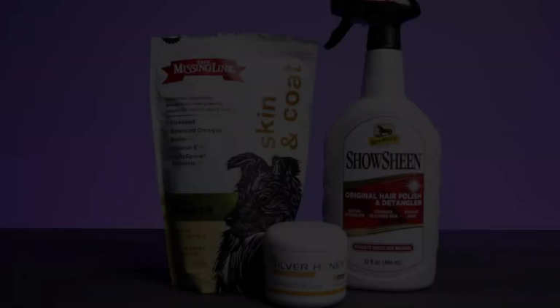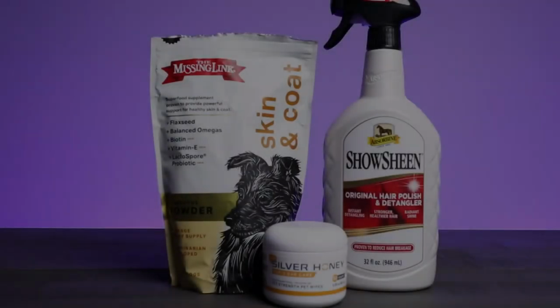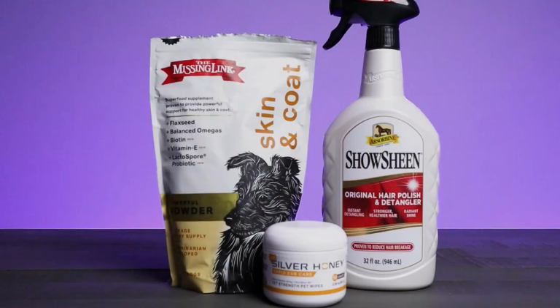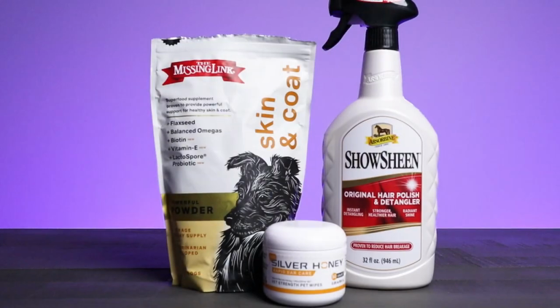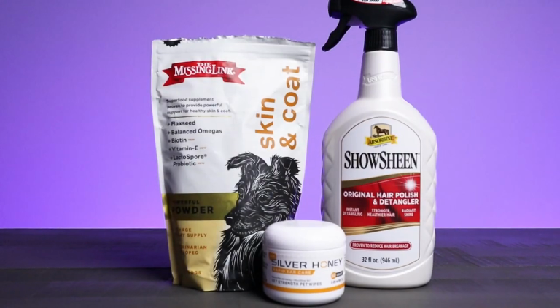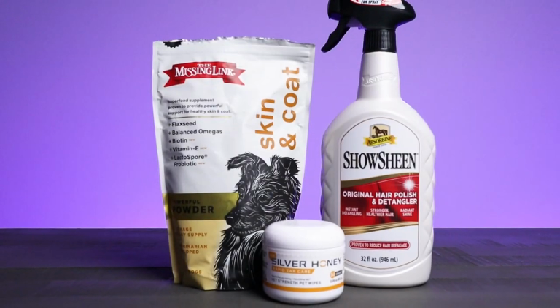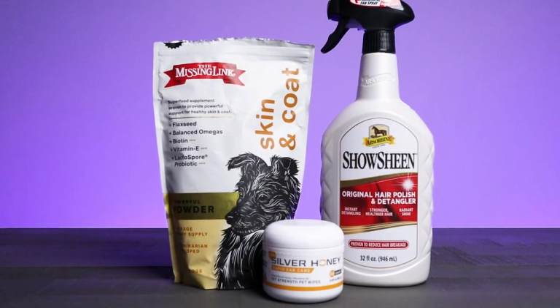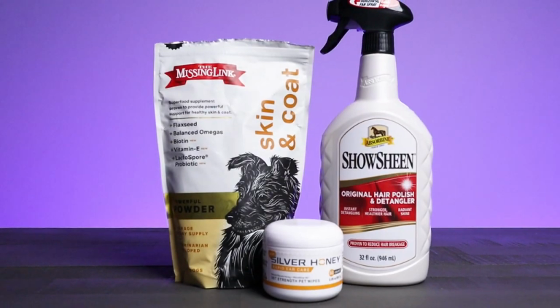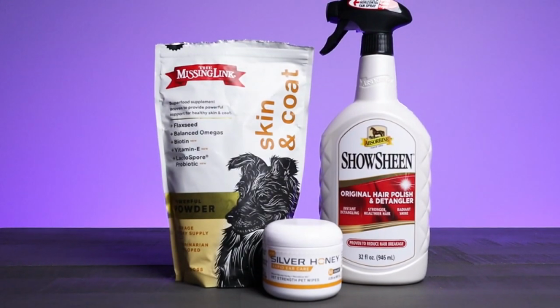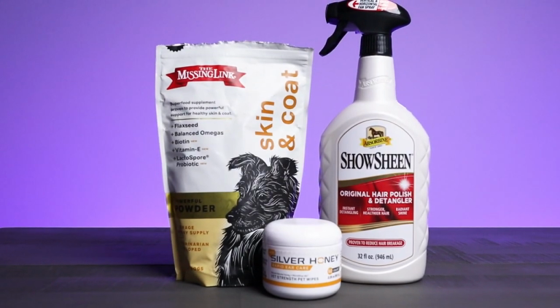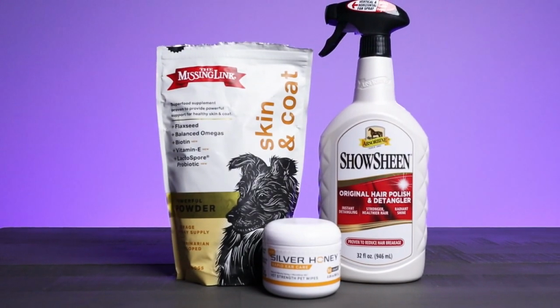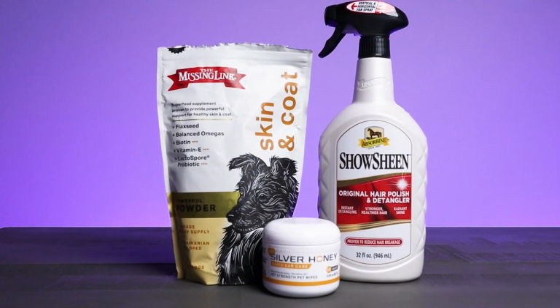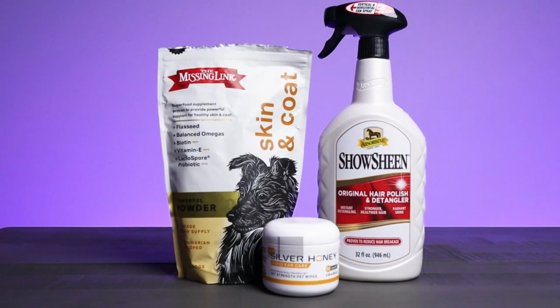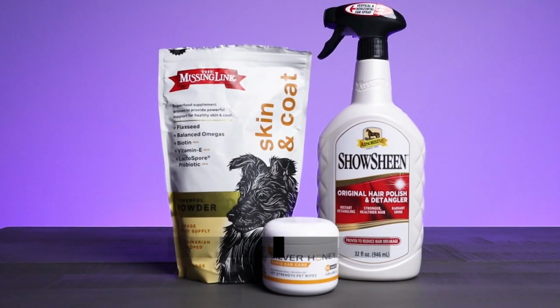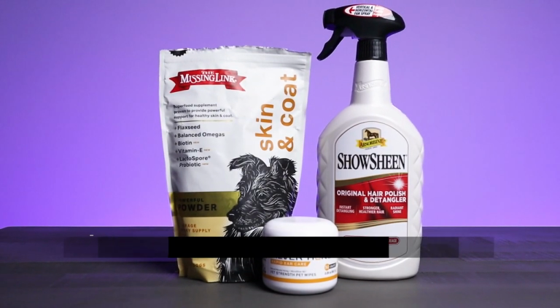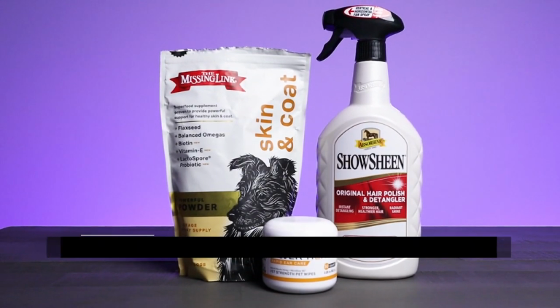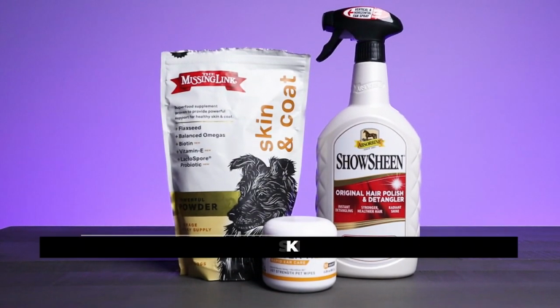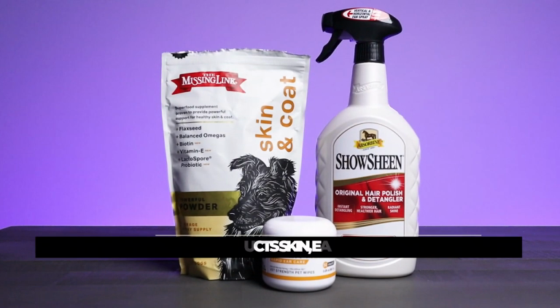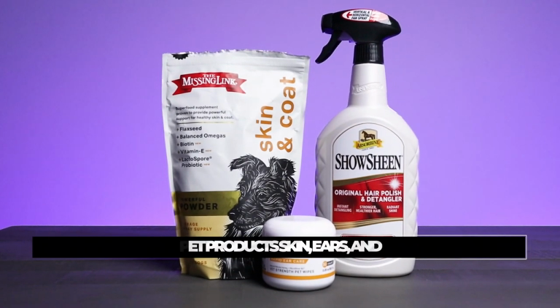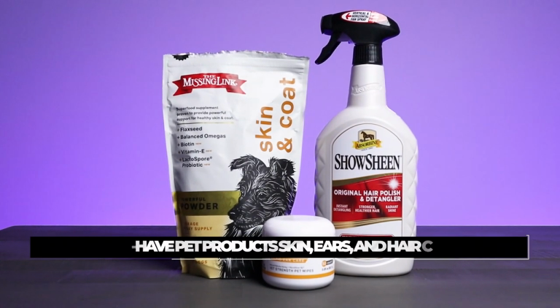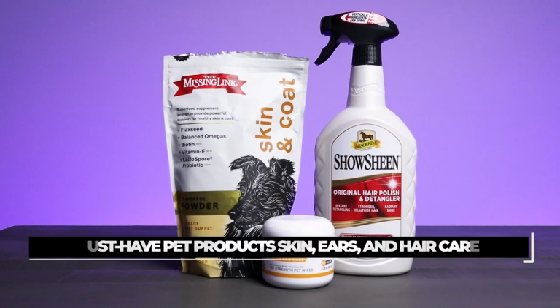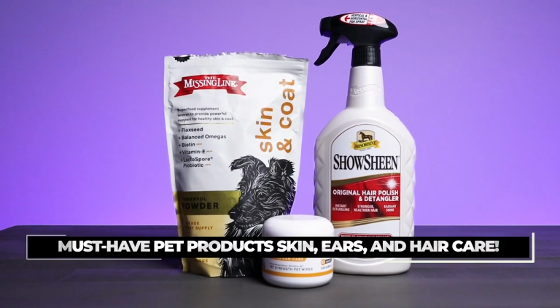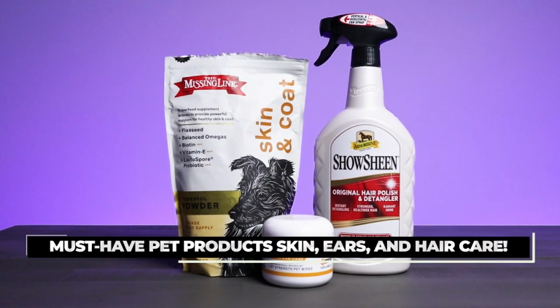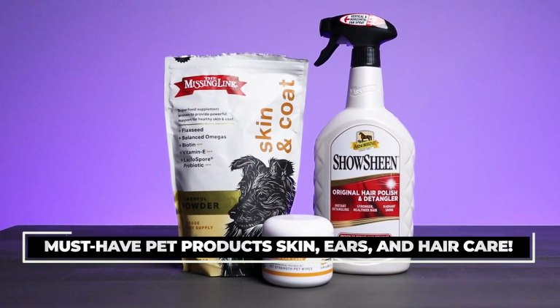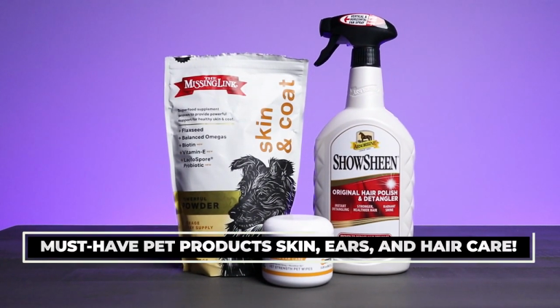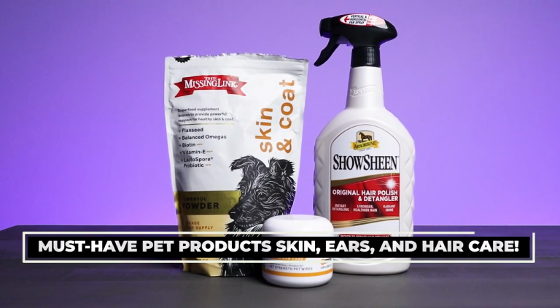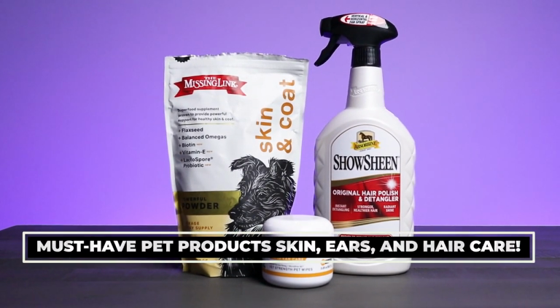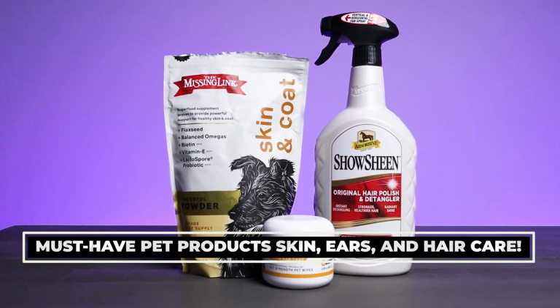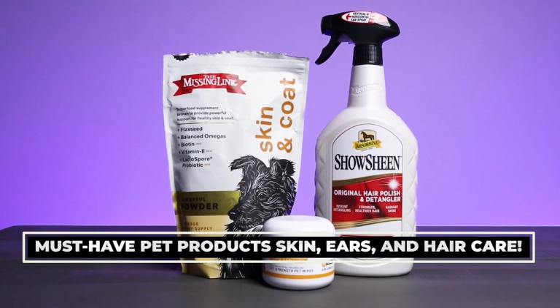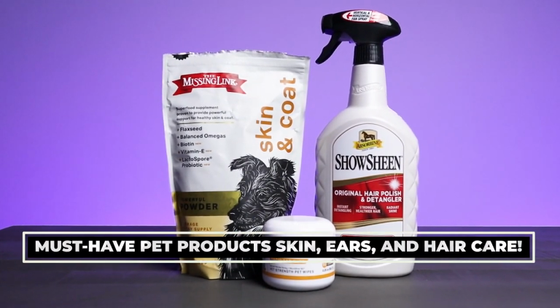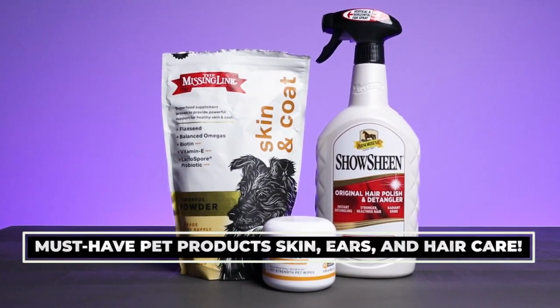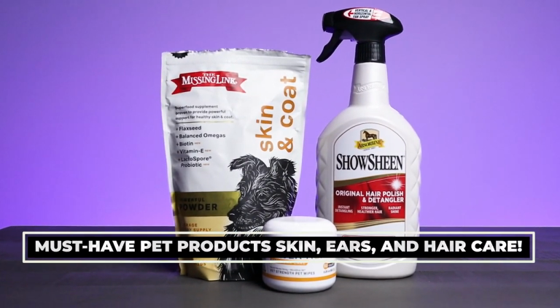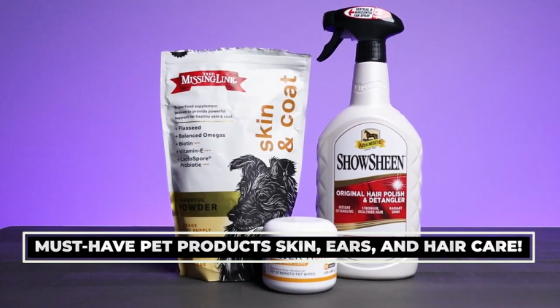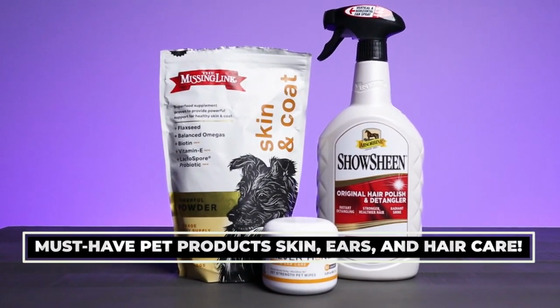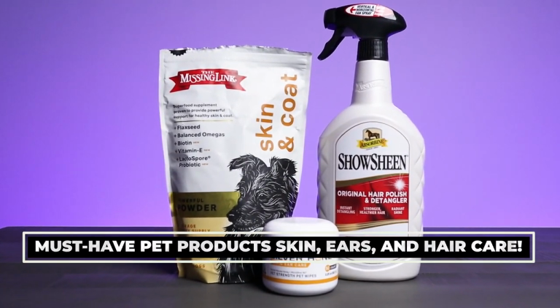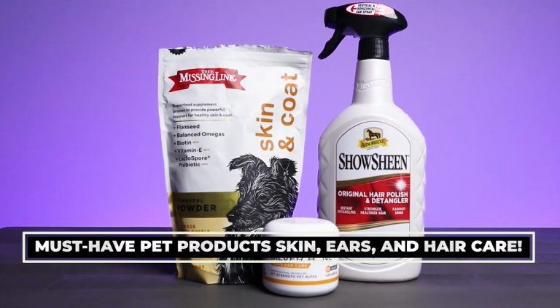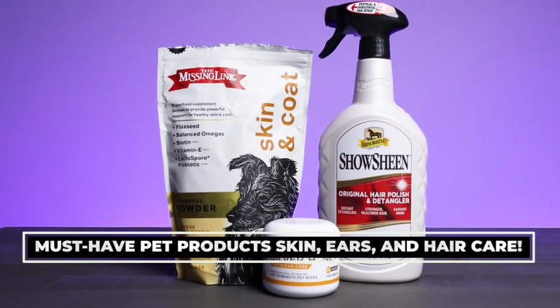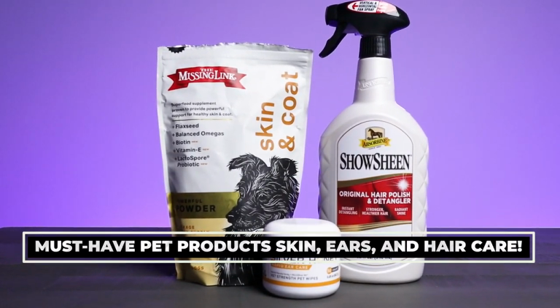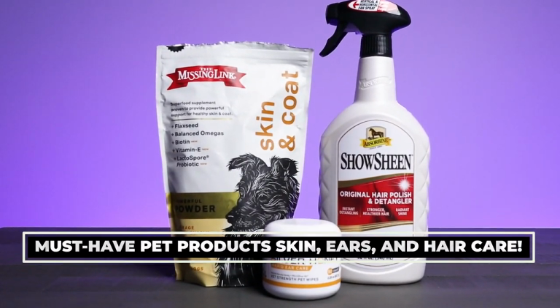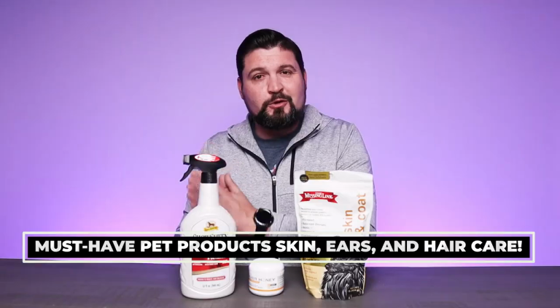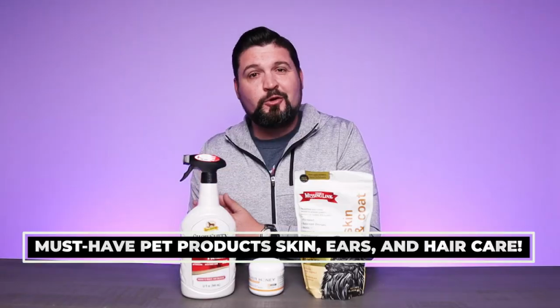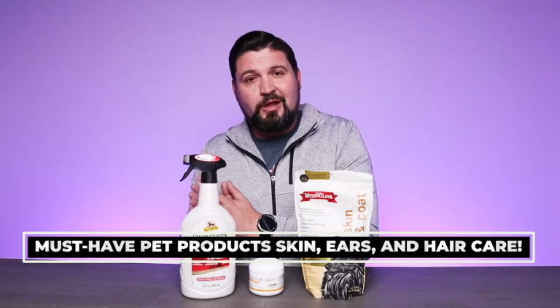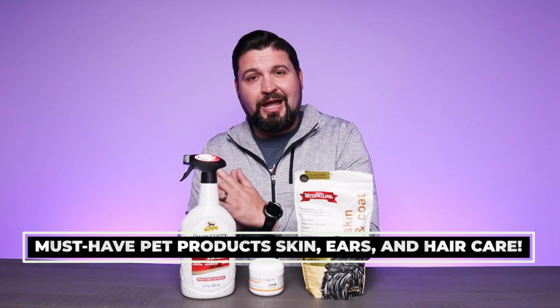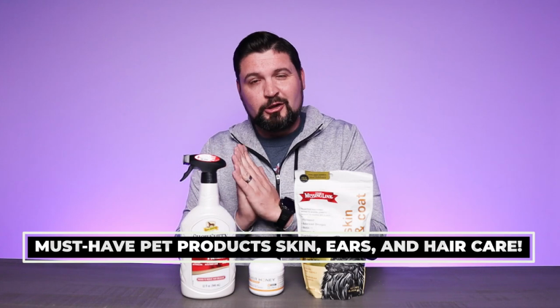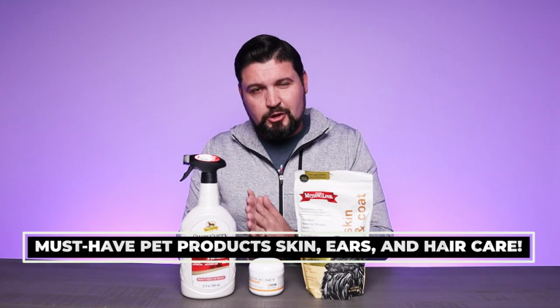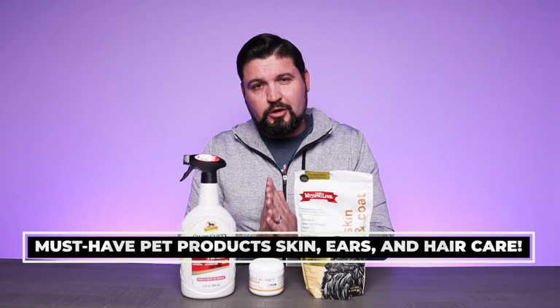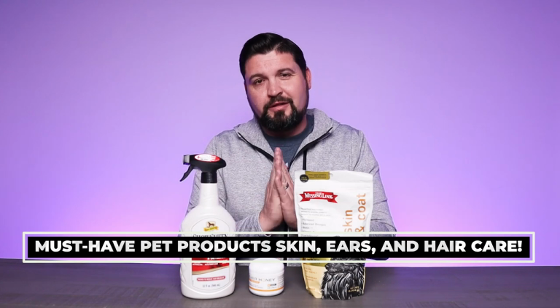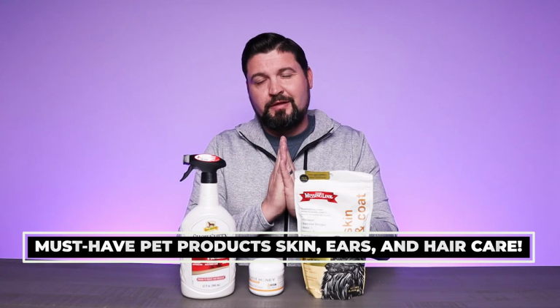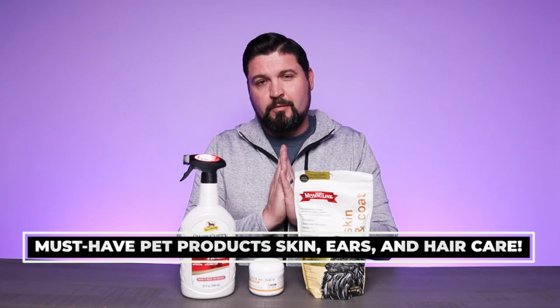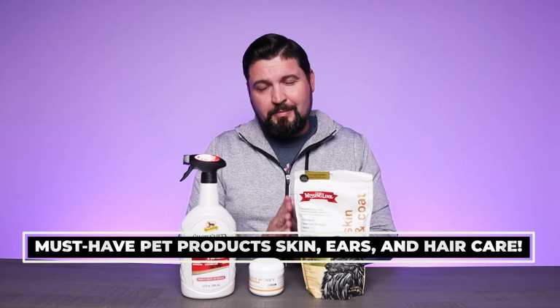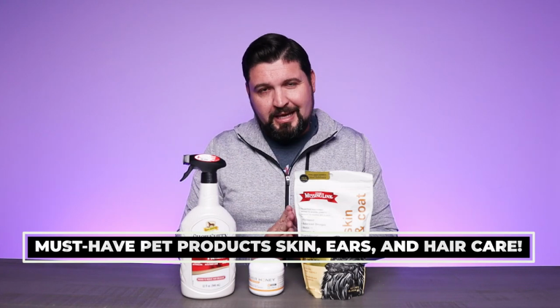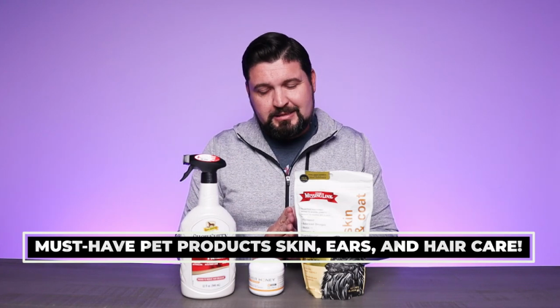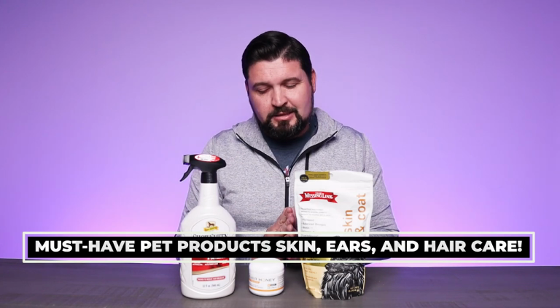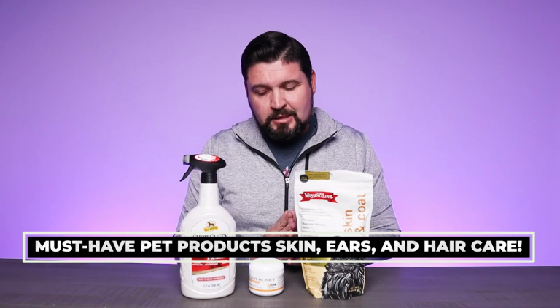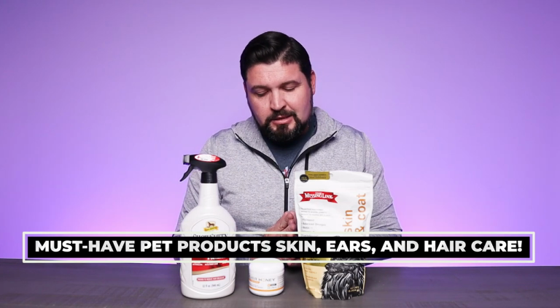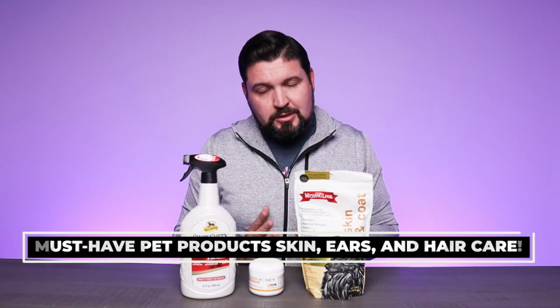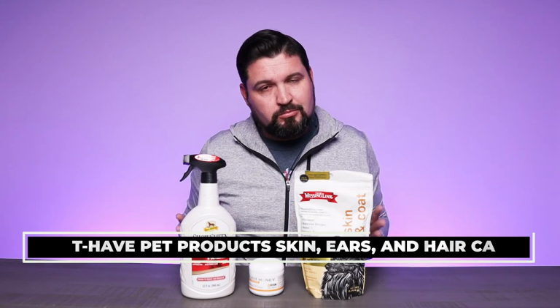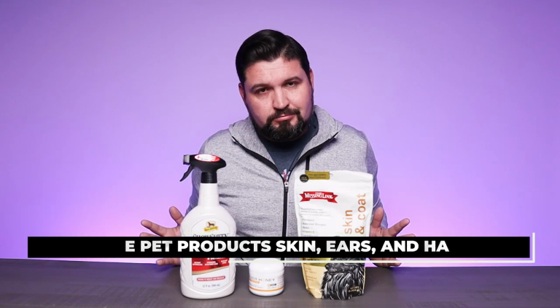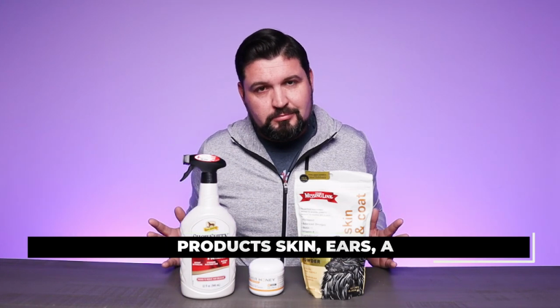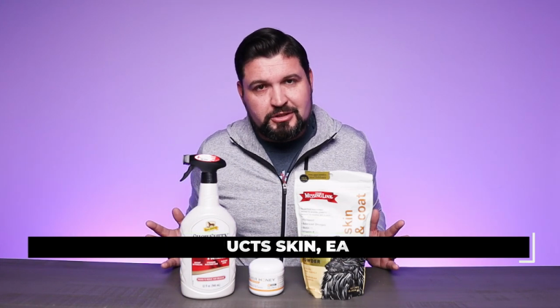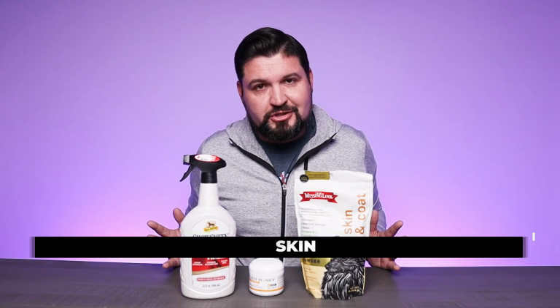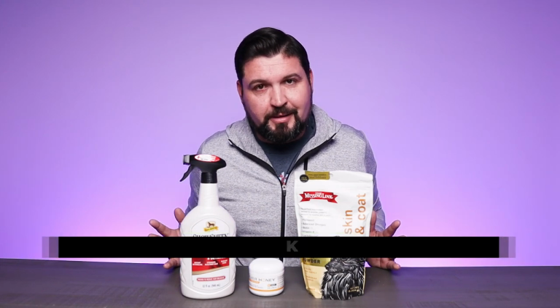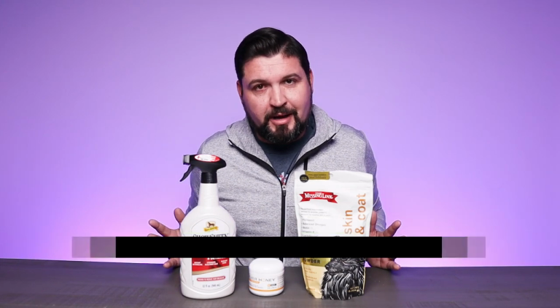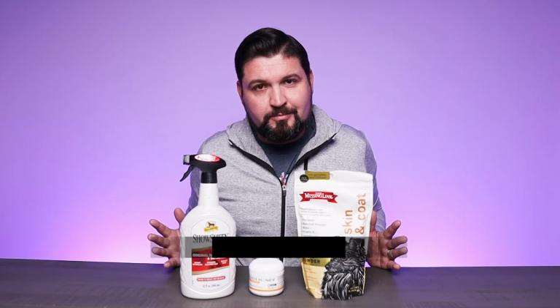What is going on guys? Today we're checking out three products that are designed to help your pets feel and look their best. So let's check them out.